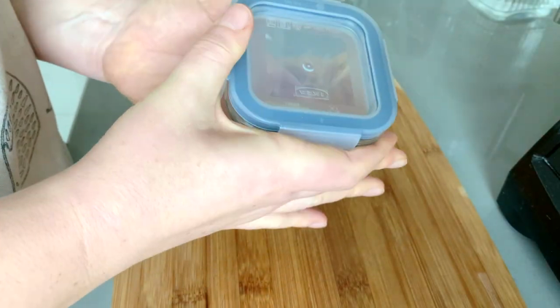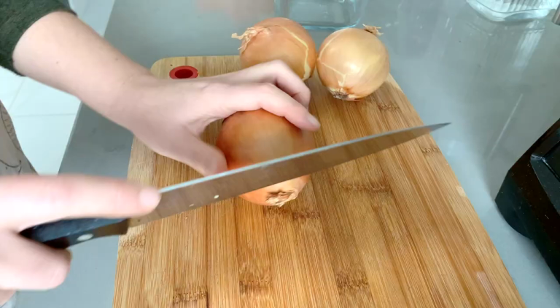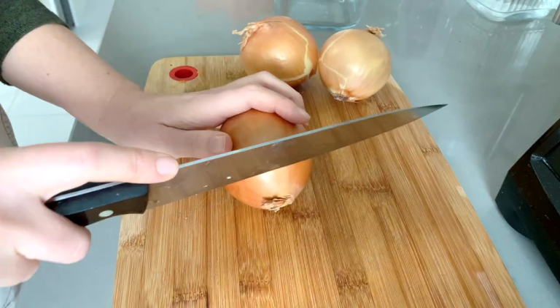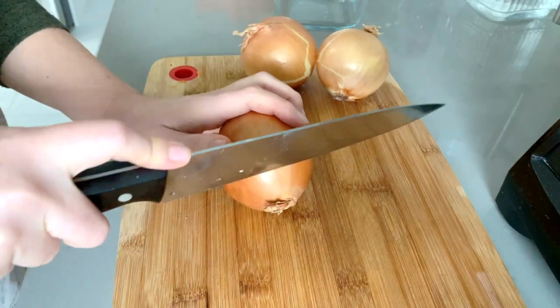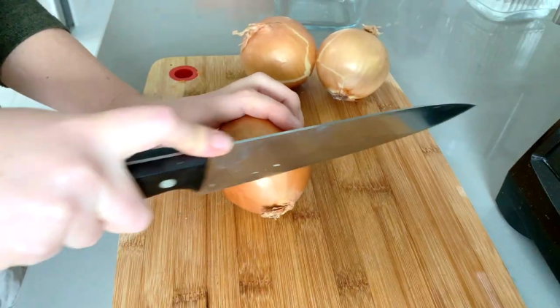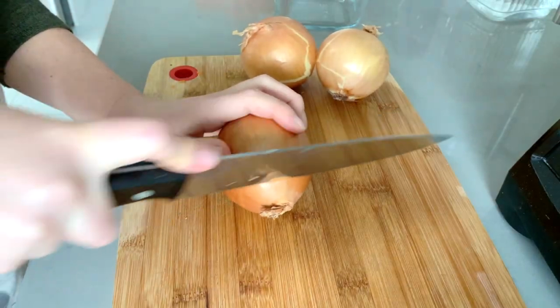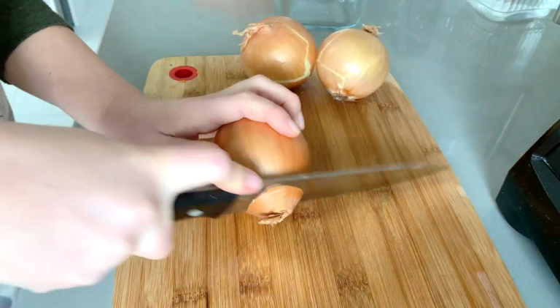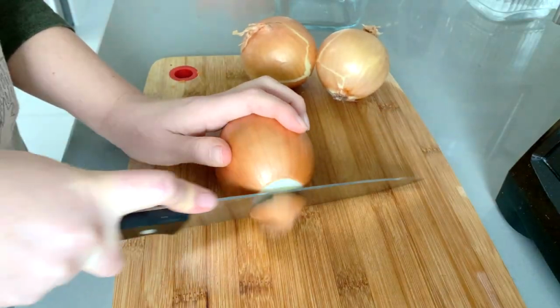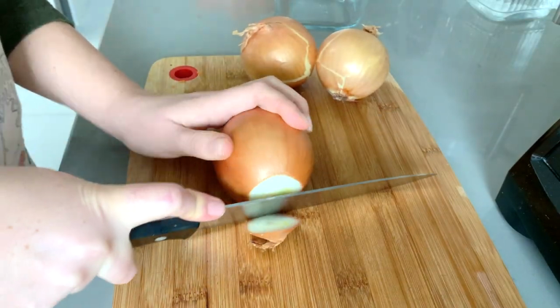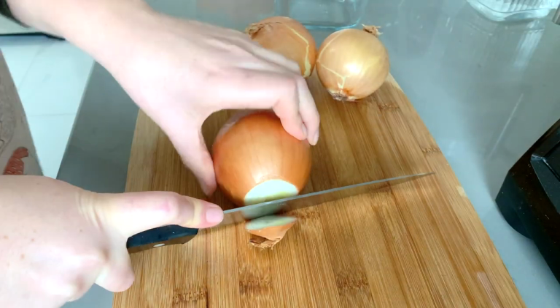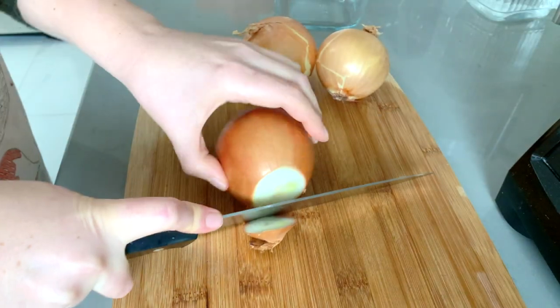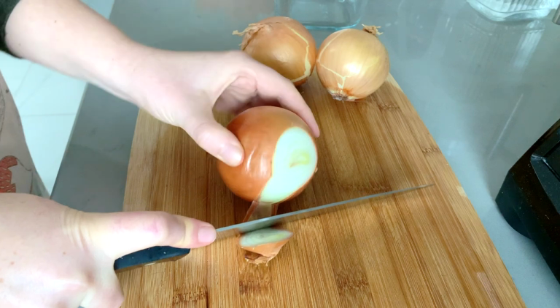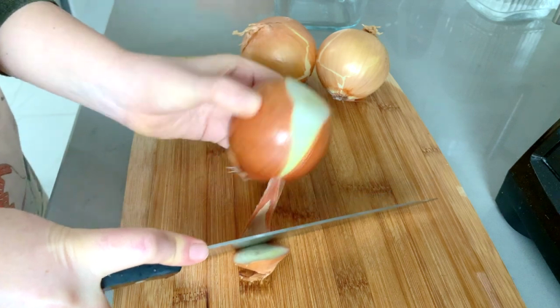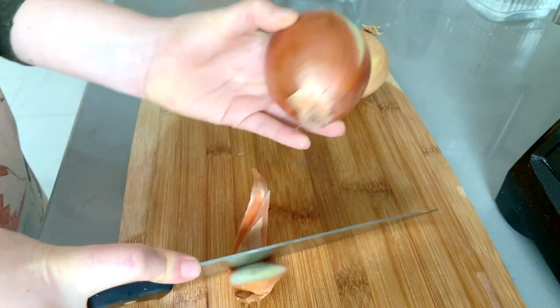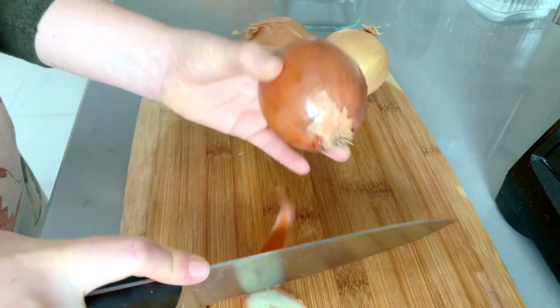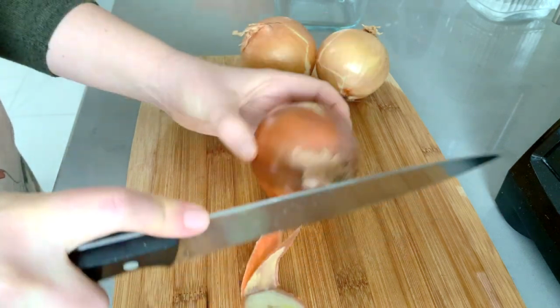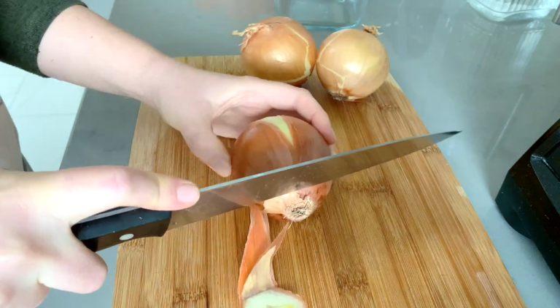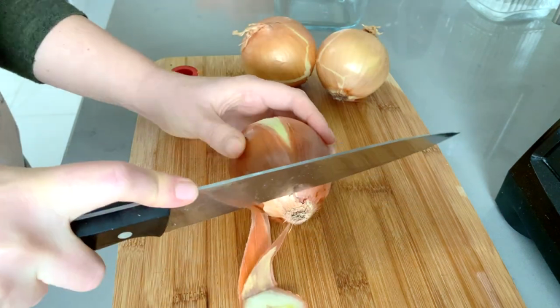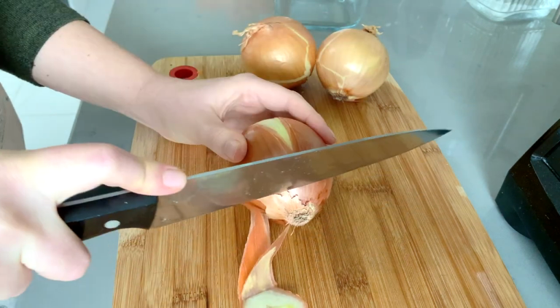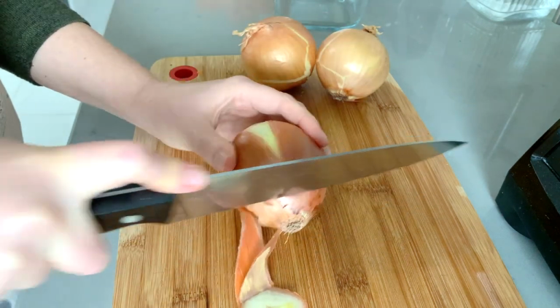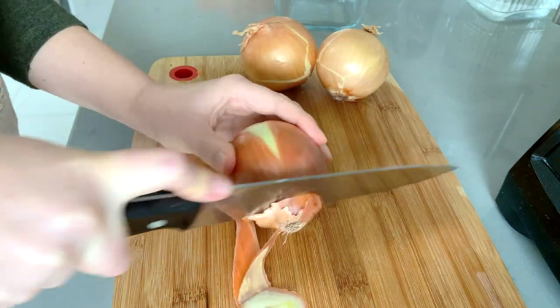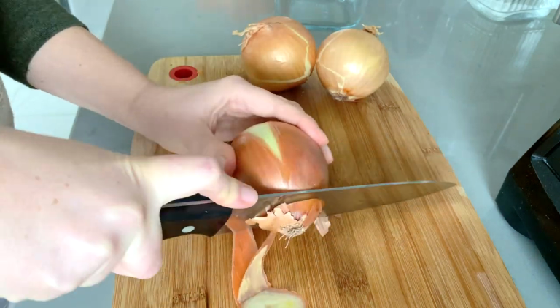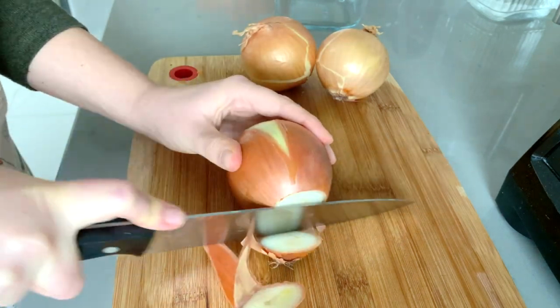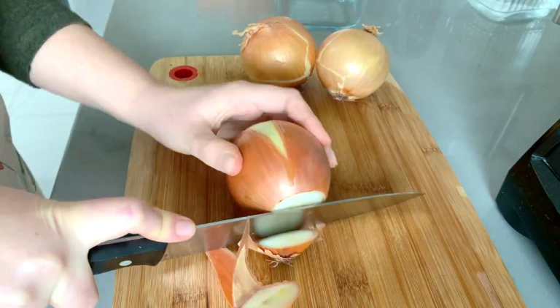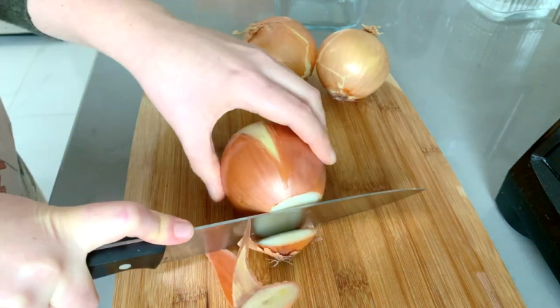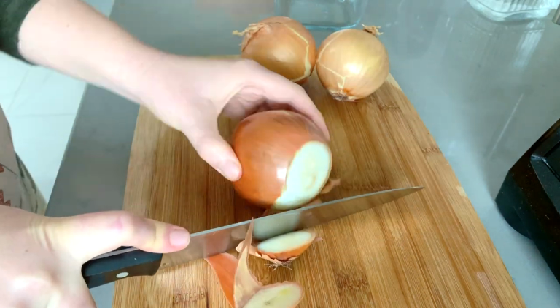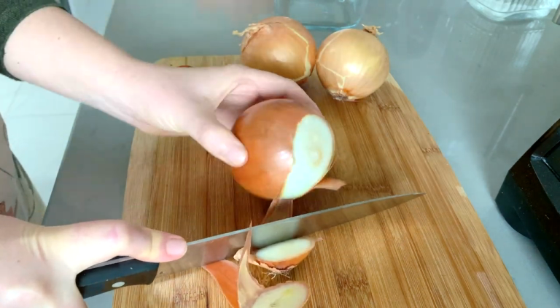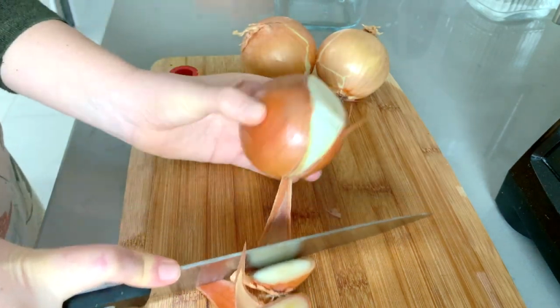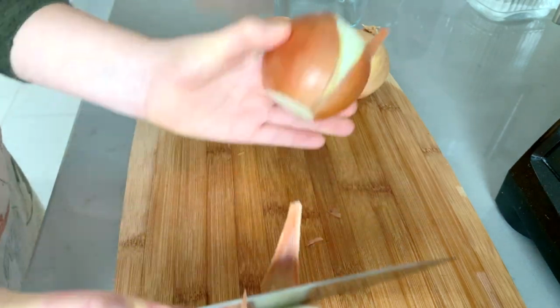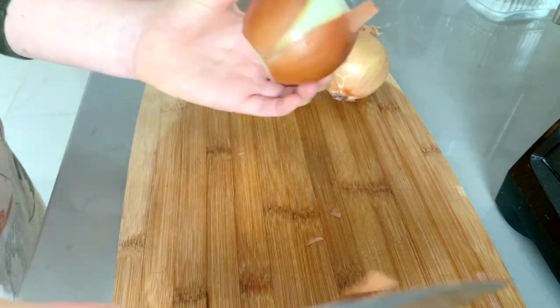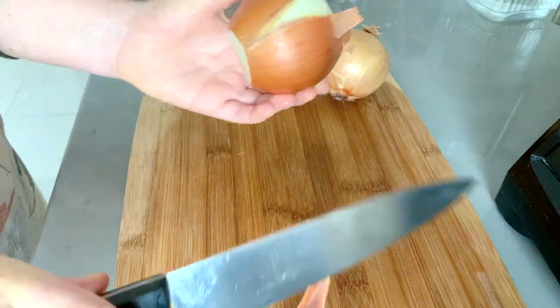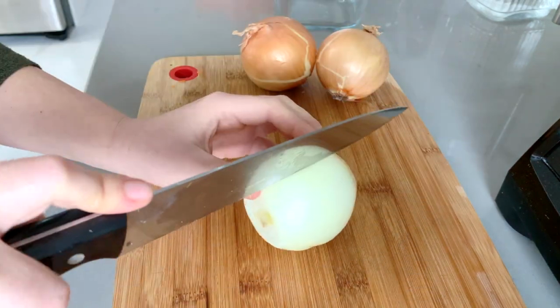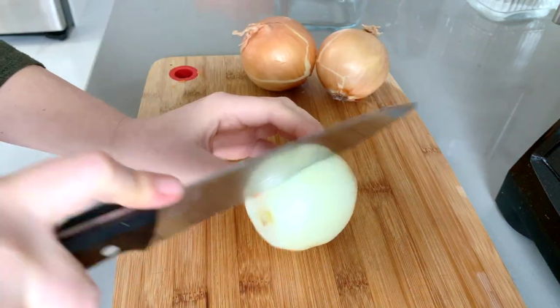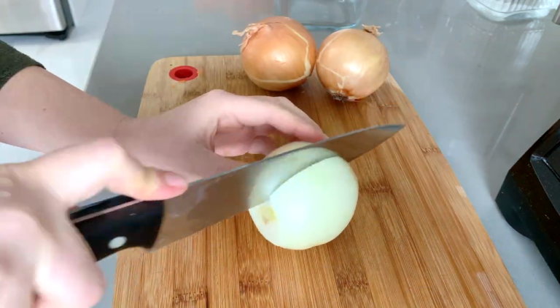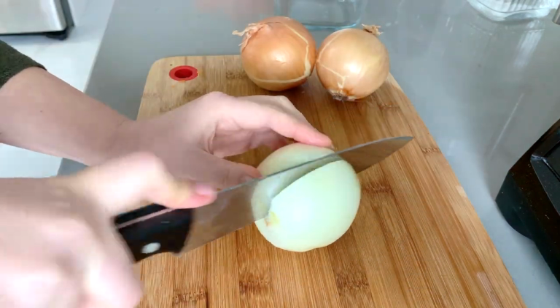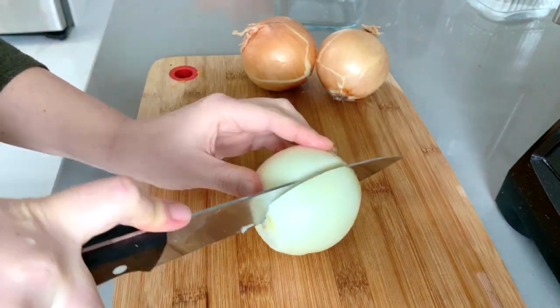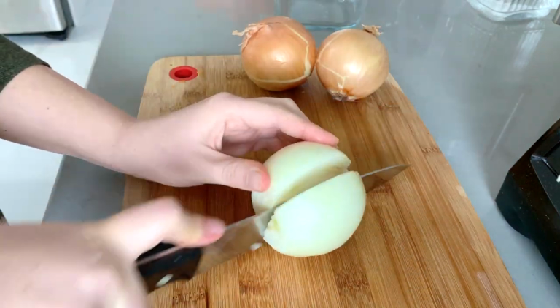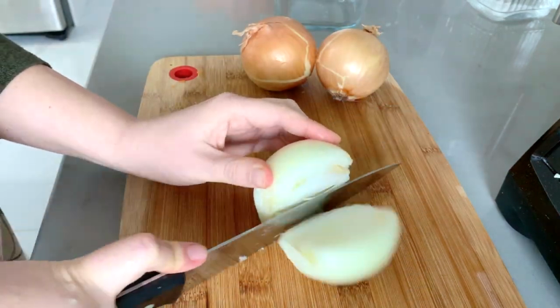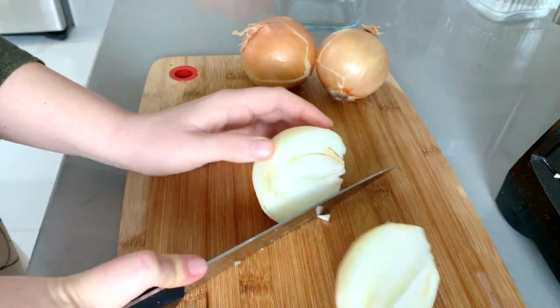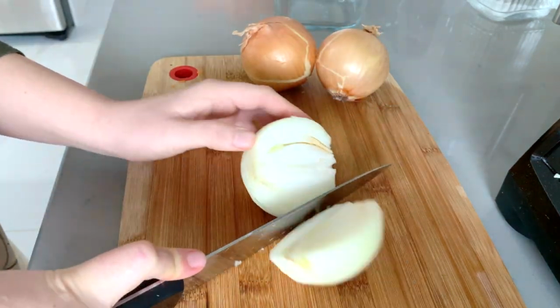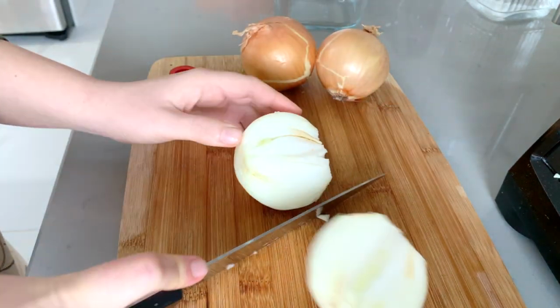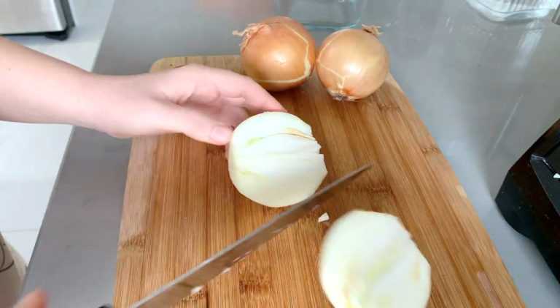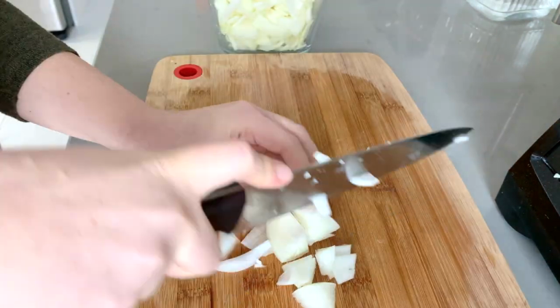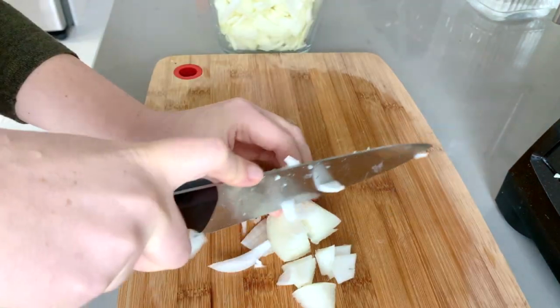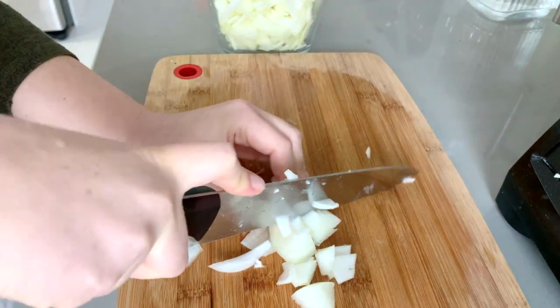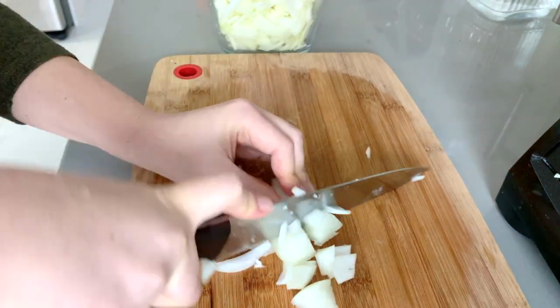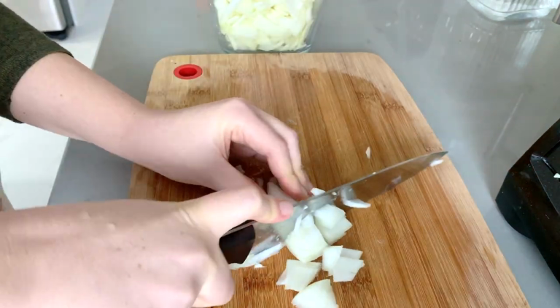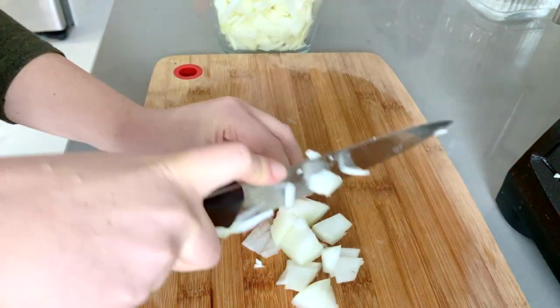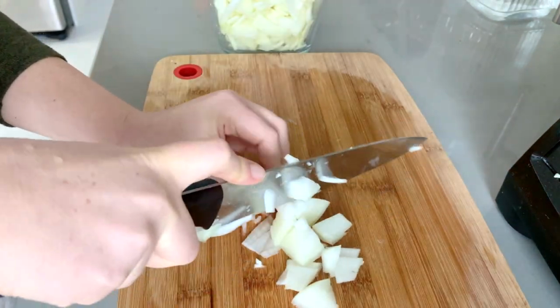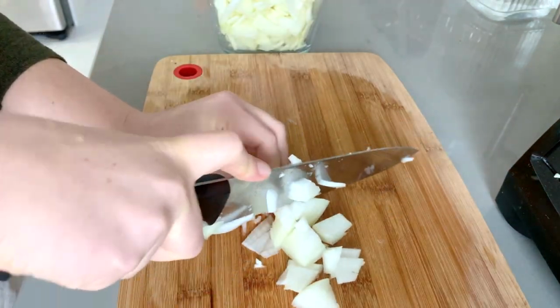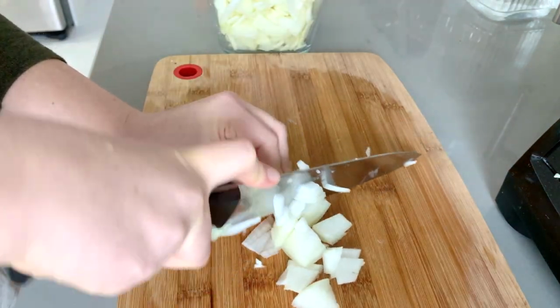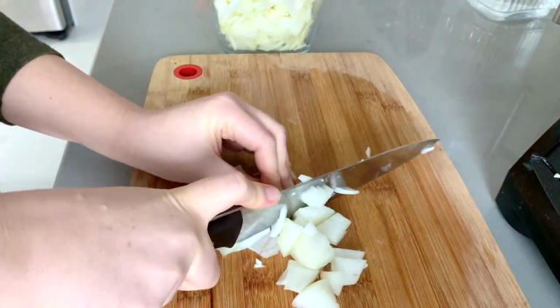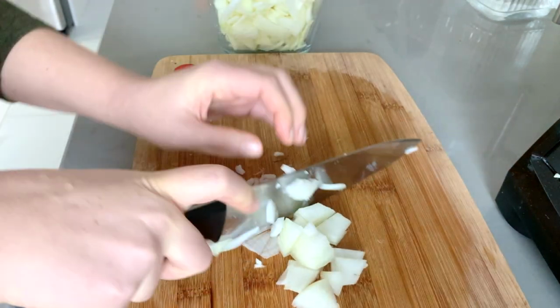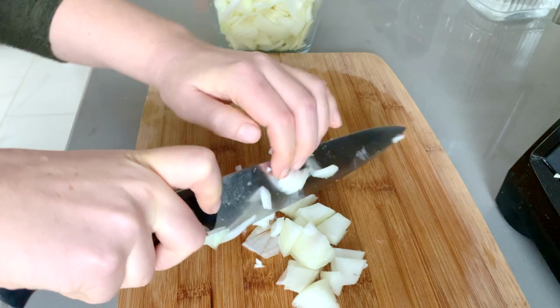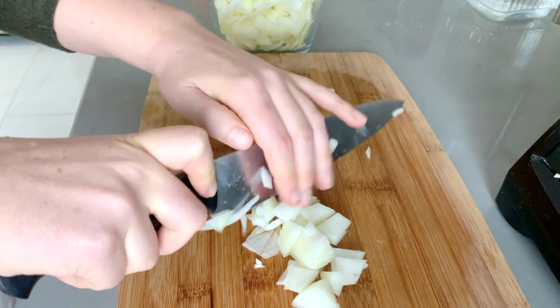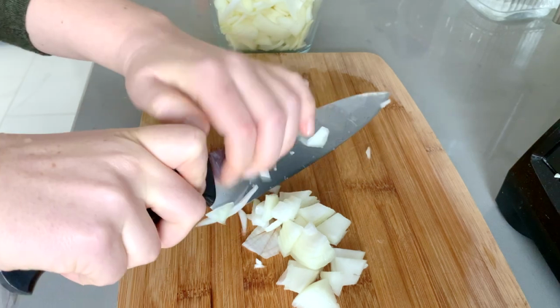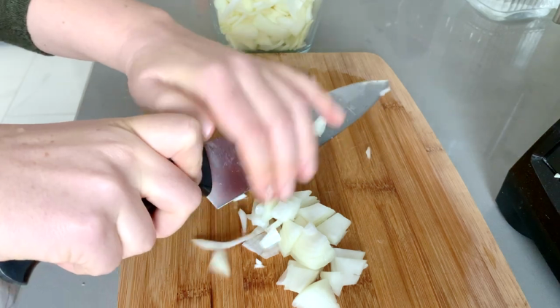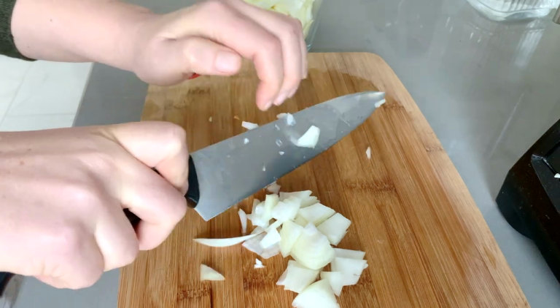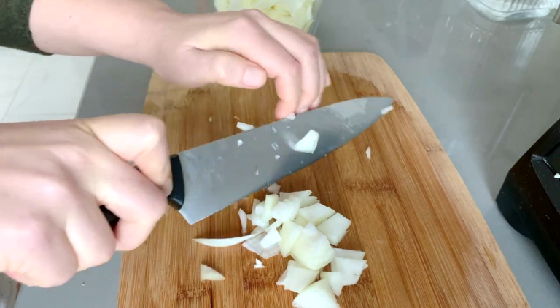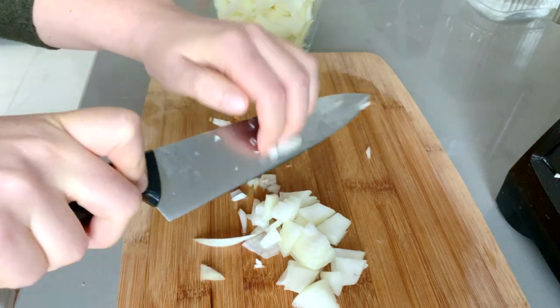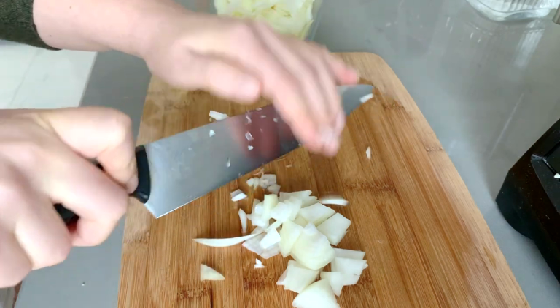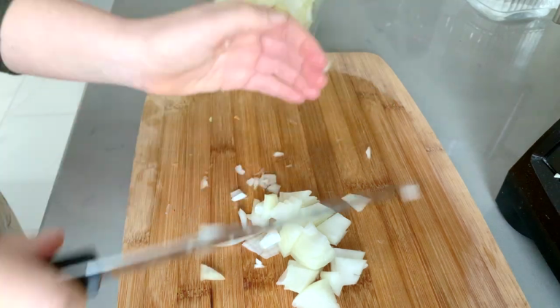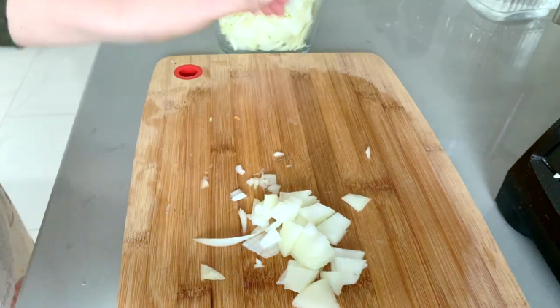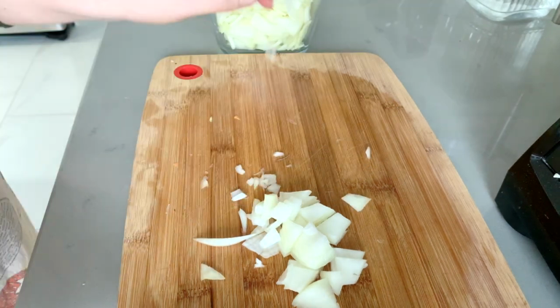Same with the onions — we're going to chop three onions today. This will just make it really easy to add into whatever I'm cooking that week.